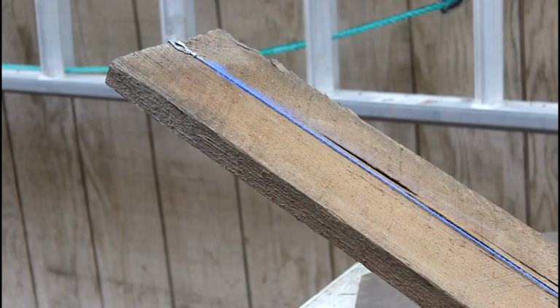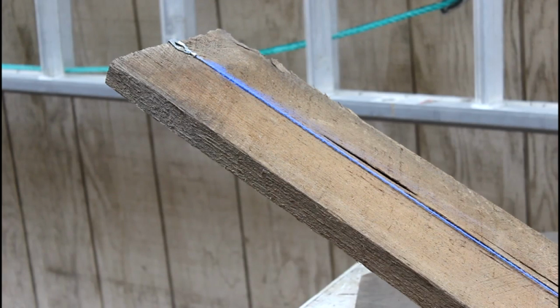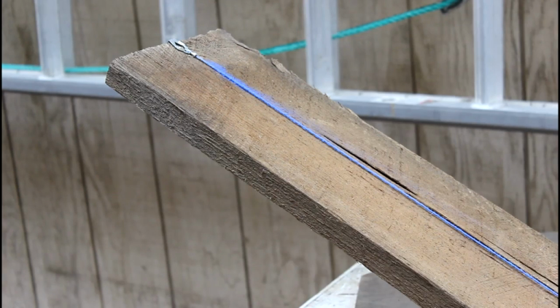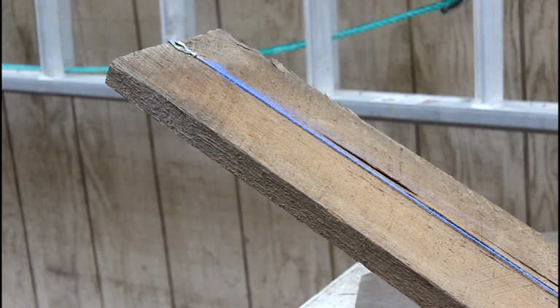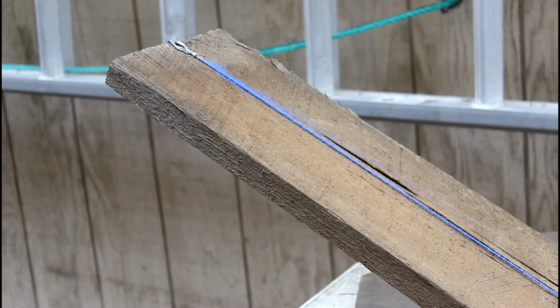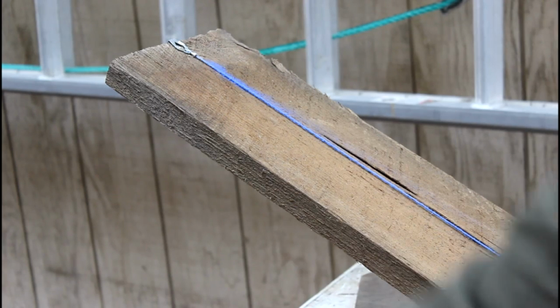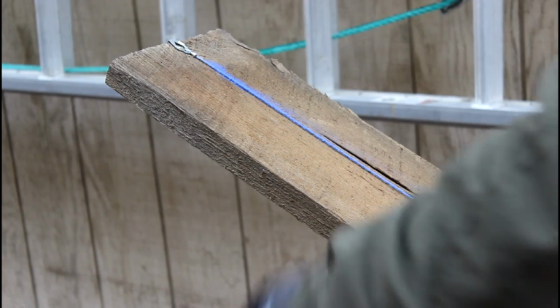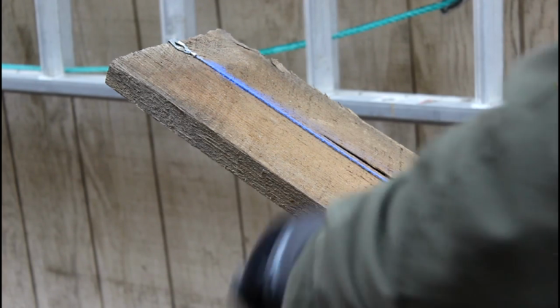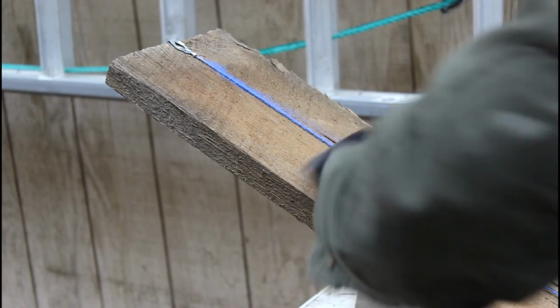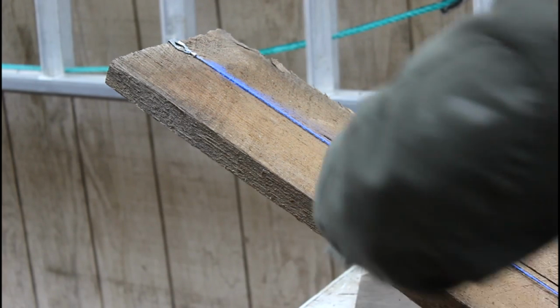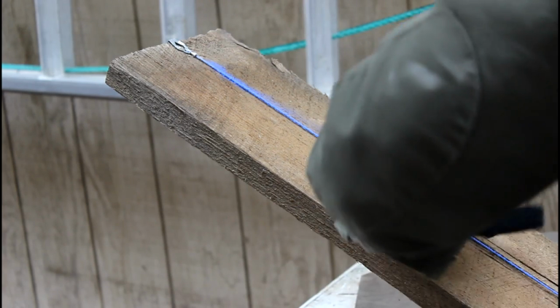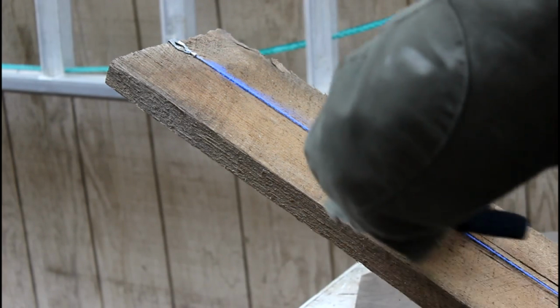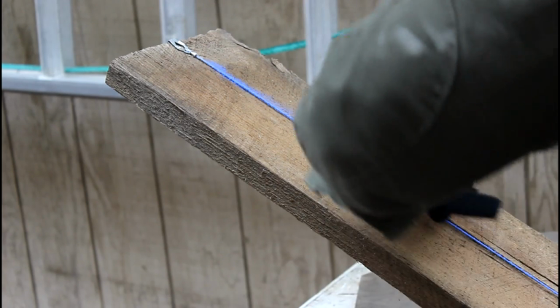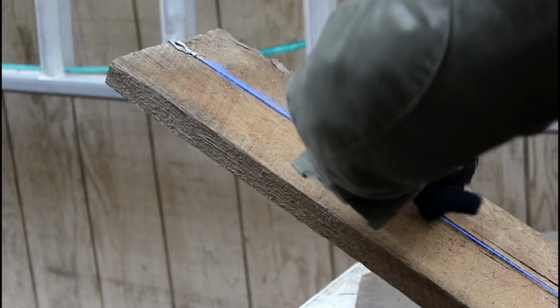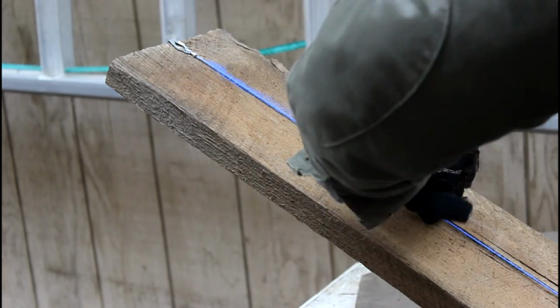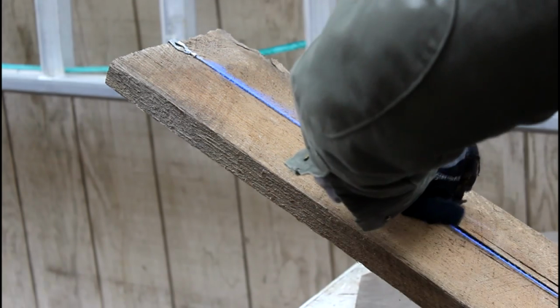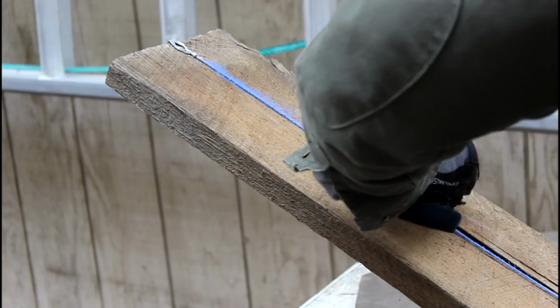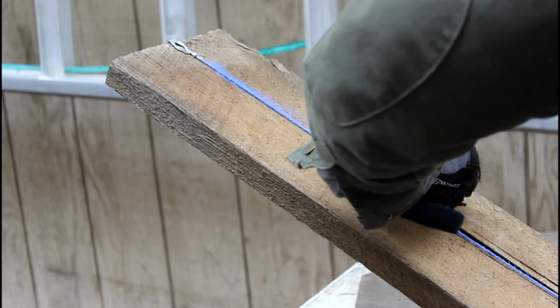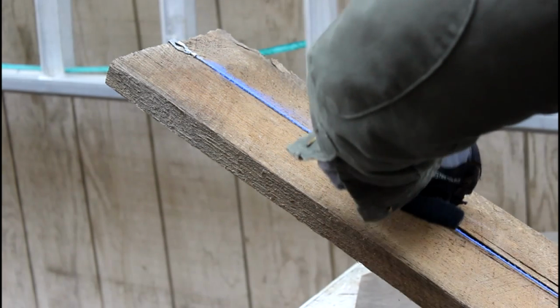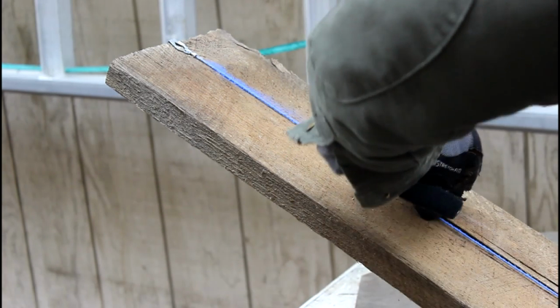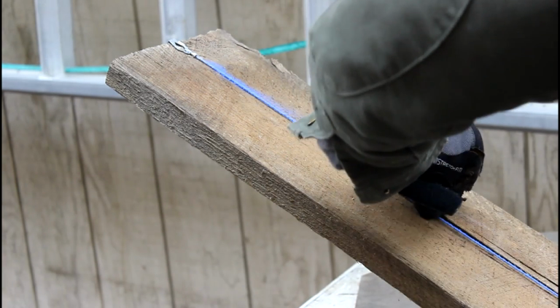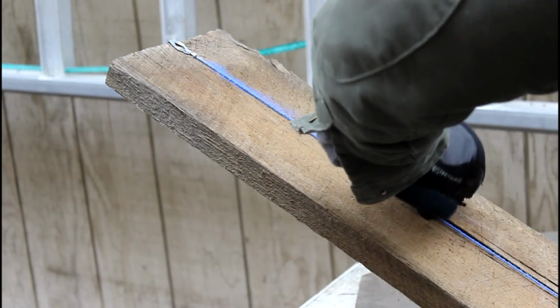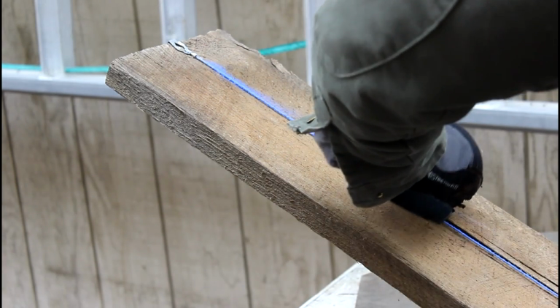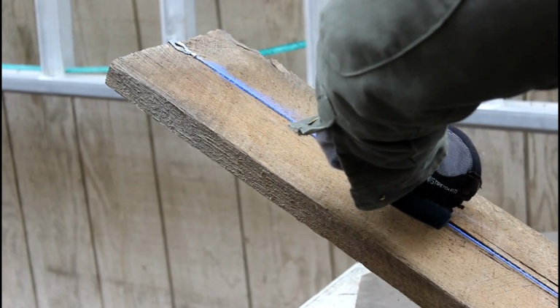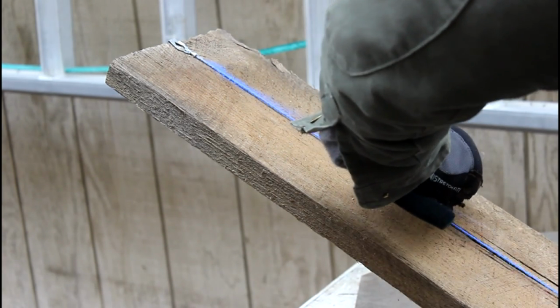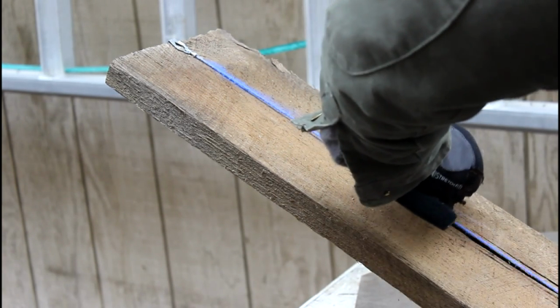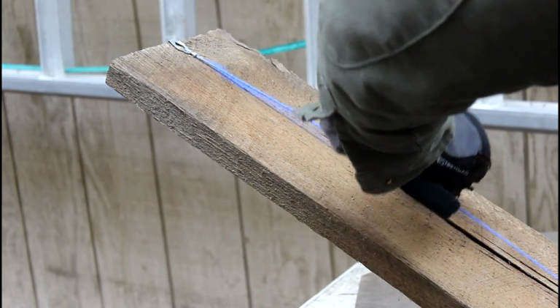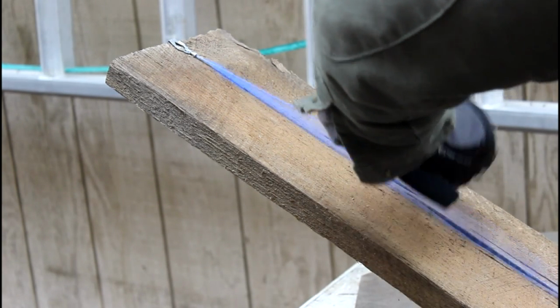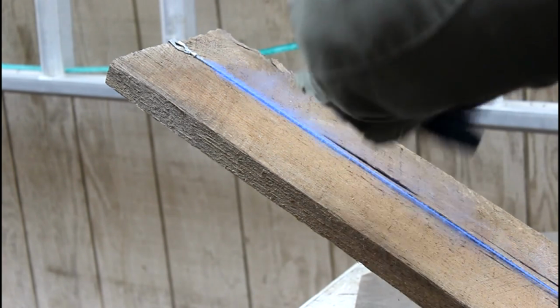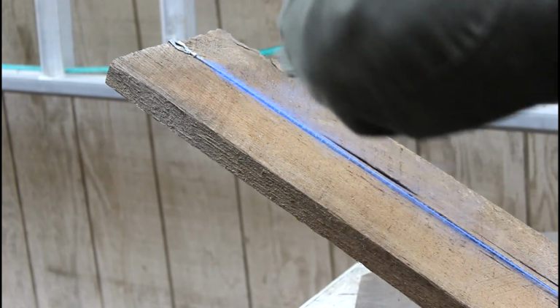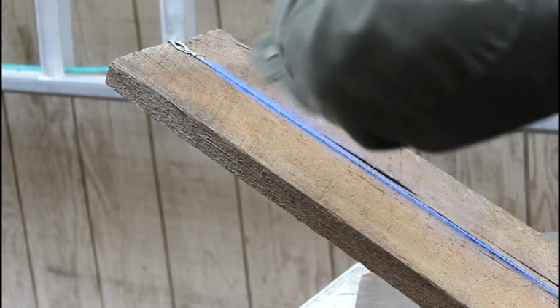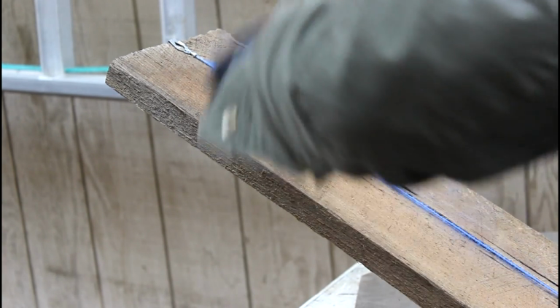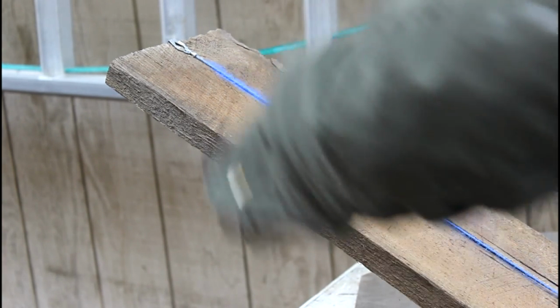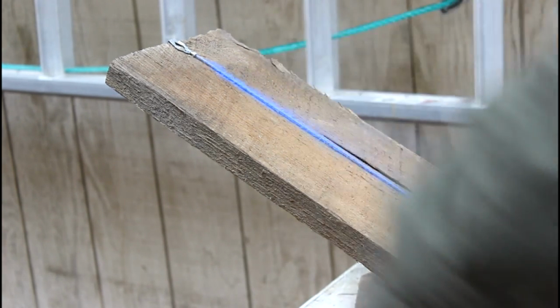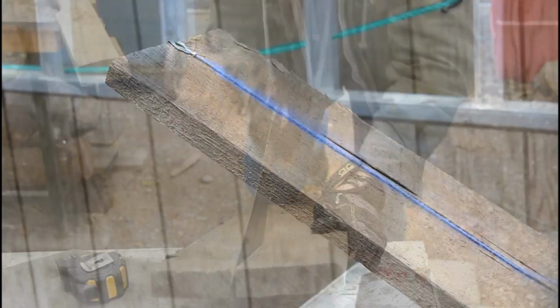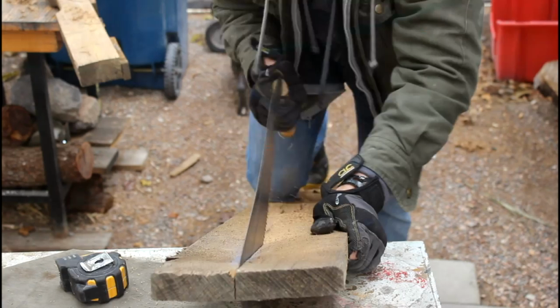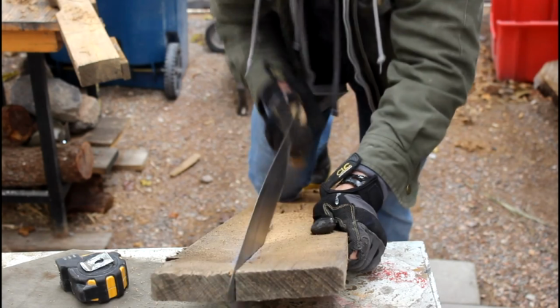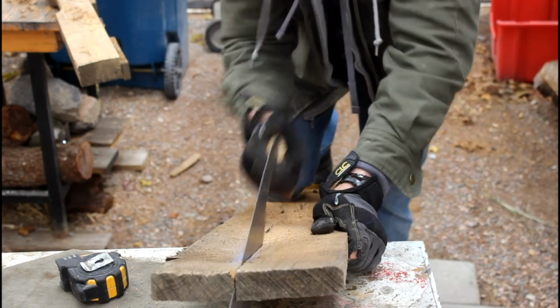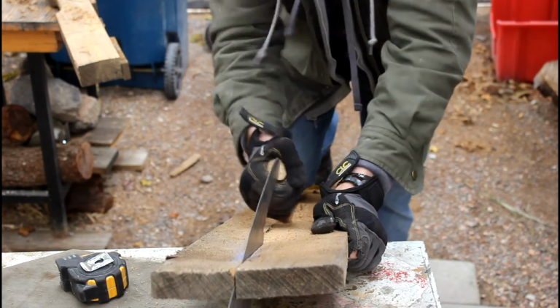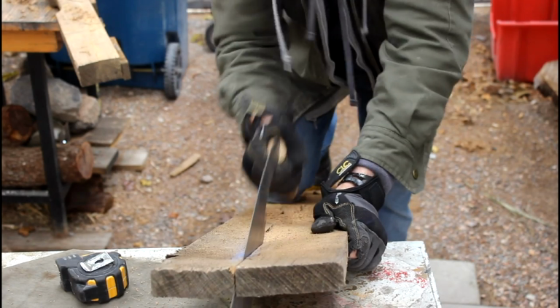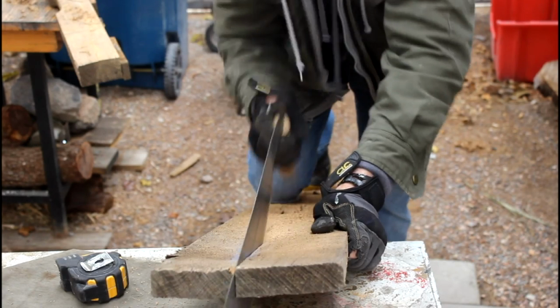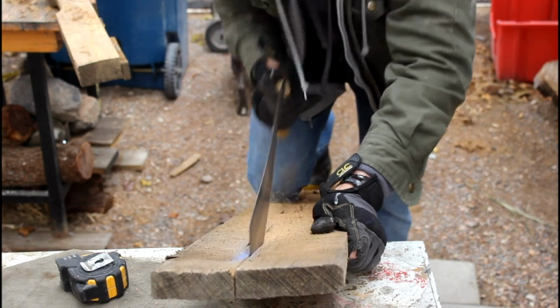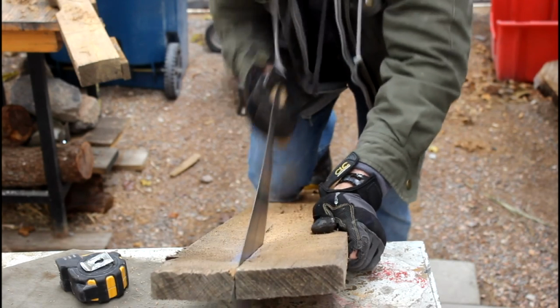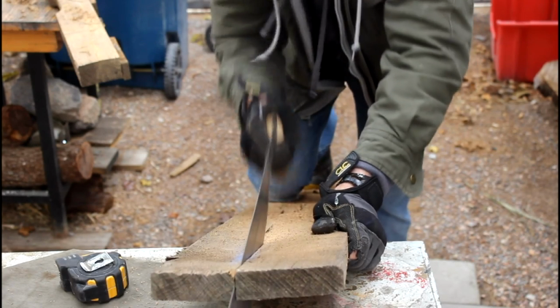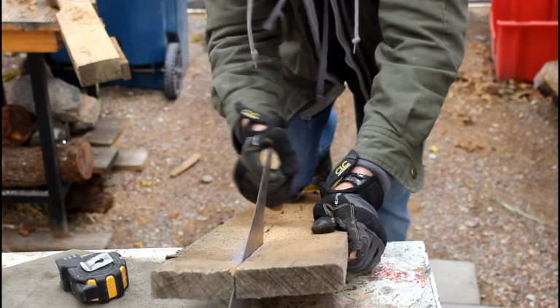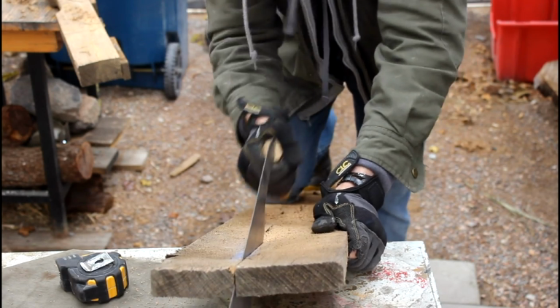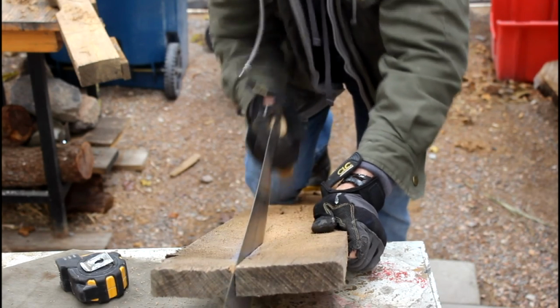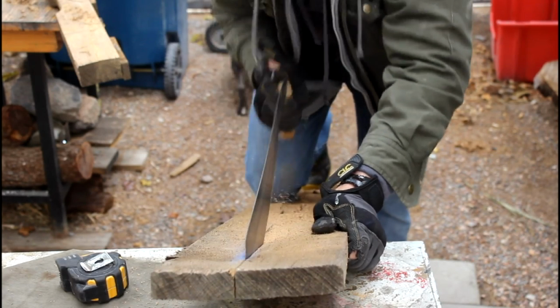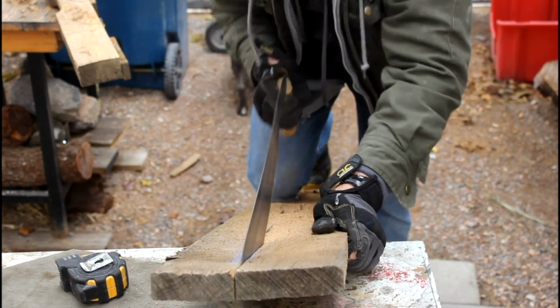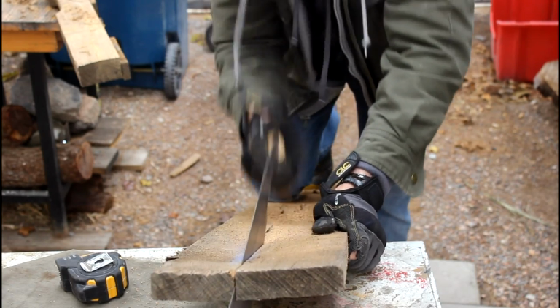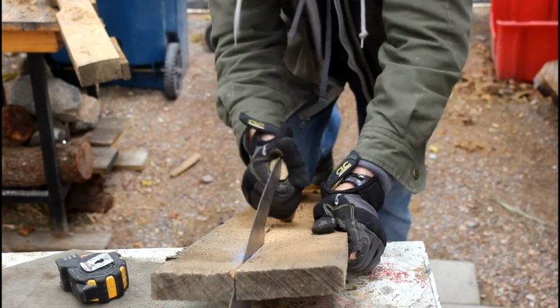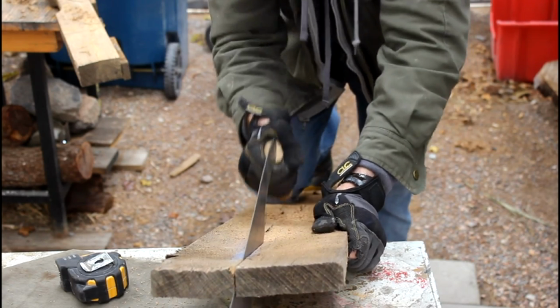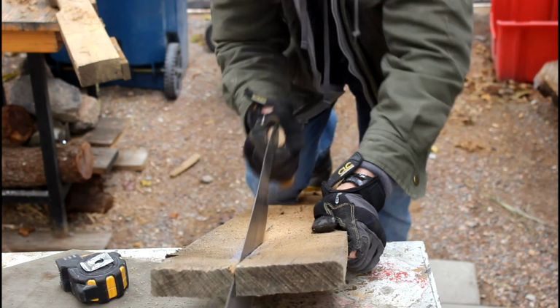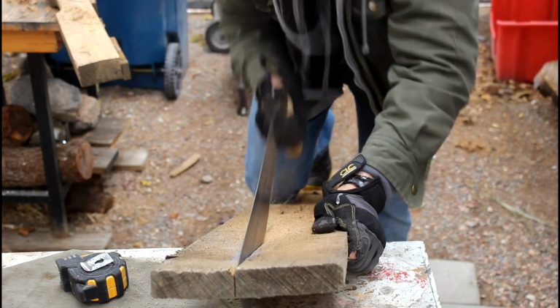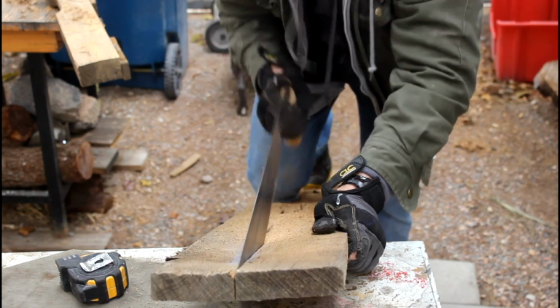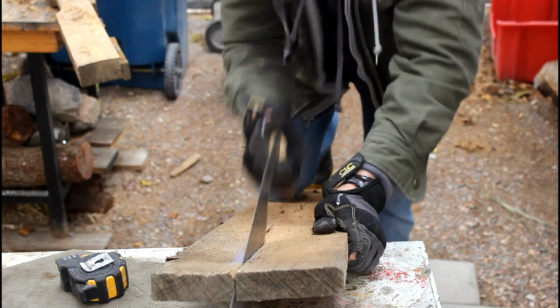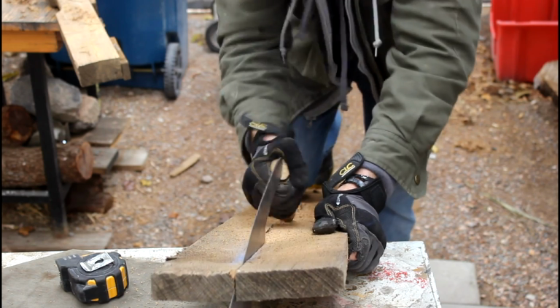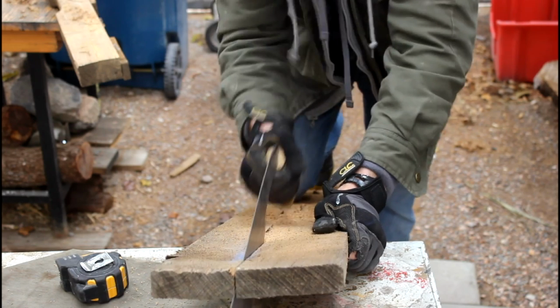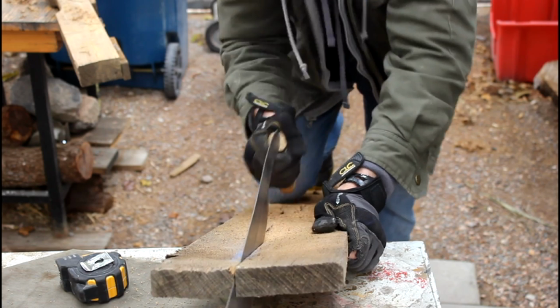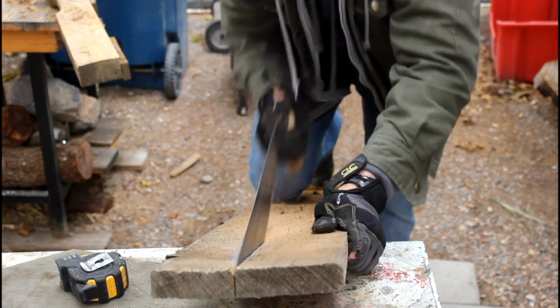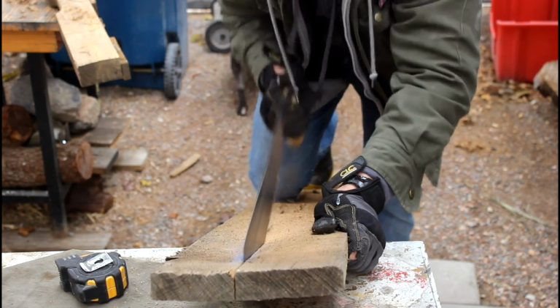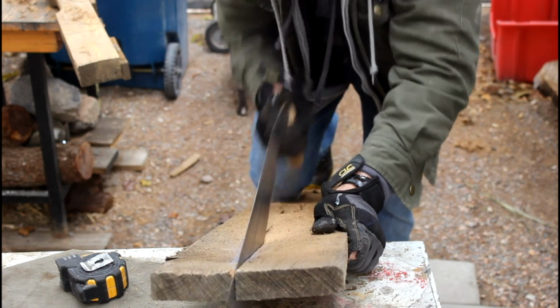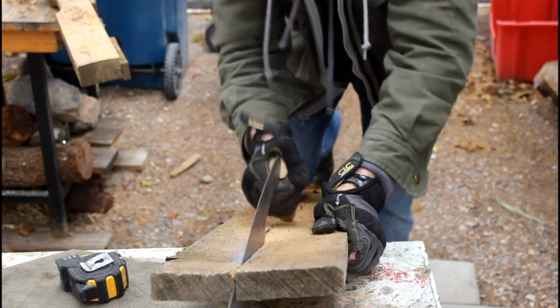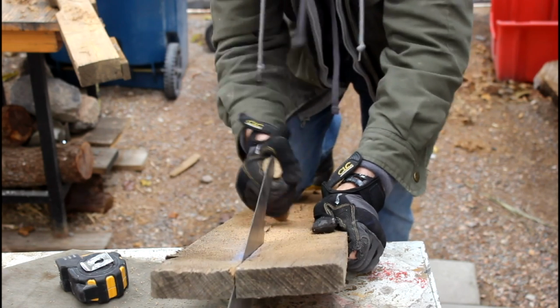I've seen western versions of a kerfing plane being made, and I thought I'd try an experiment to make a Japanese-style one that cuts on the pull stroke.